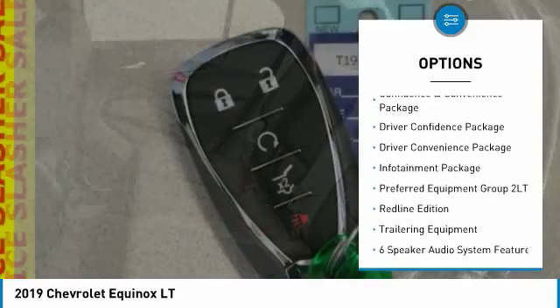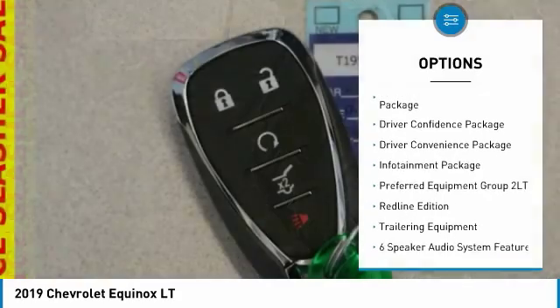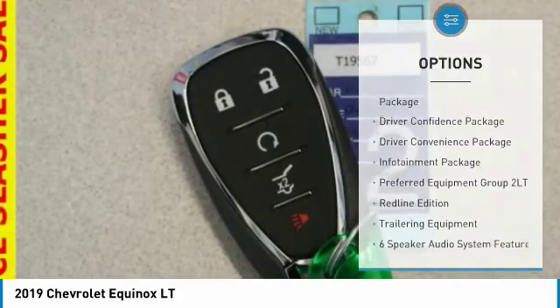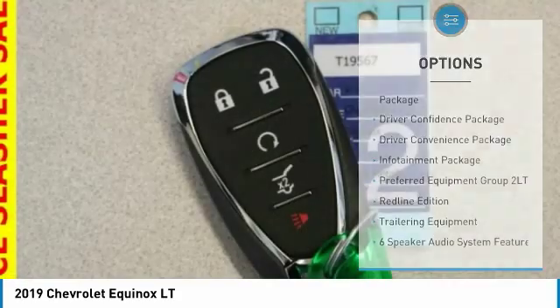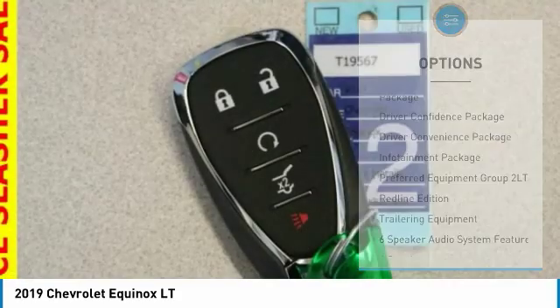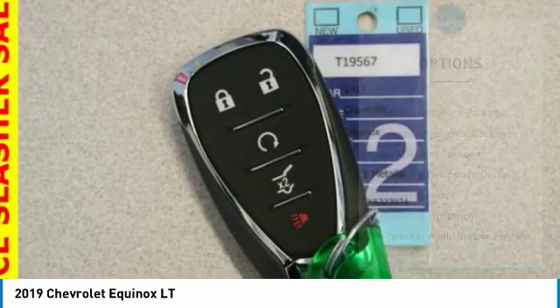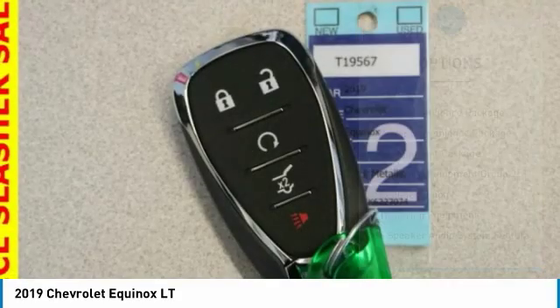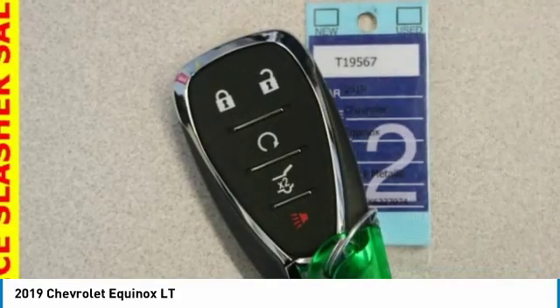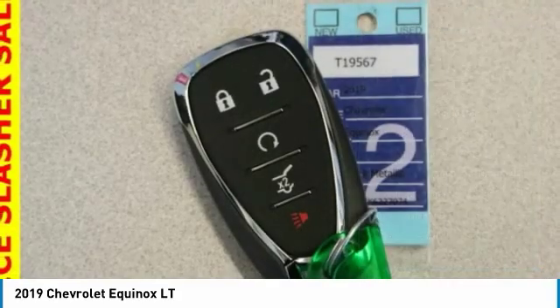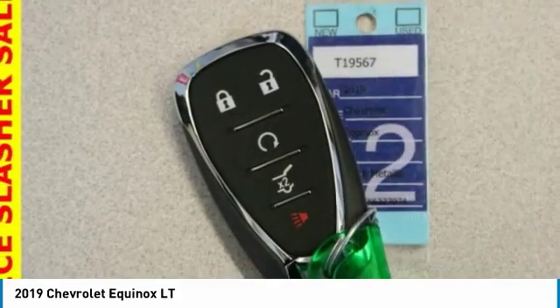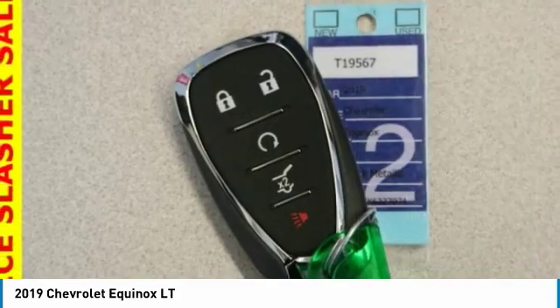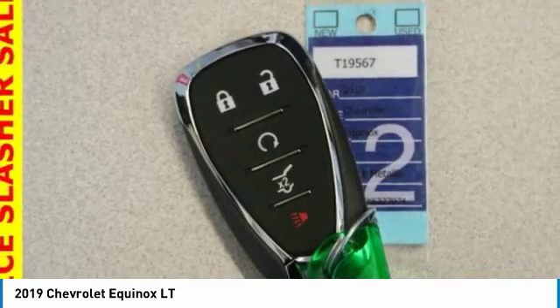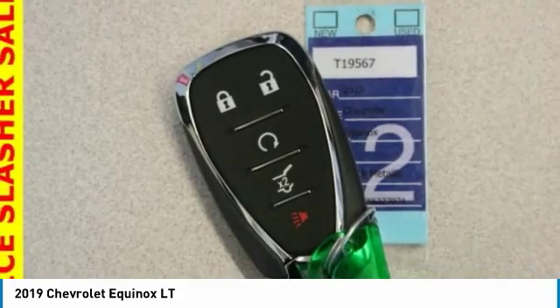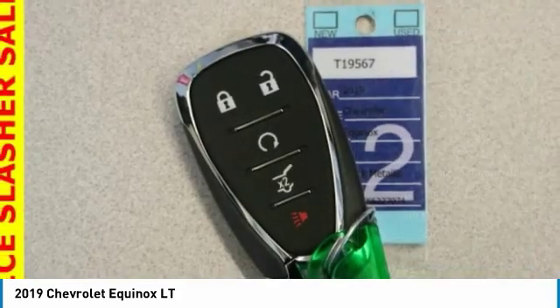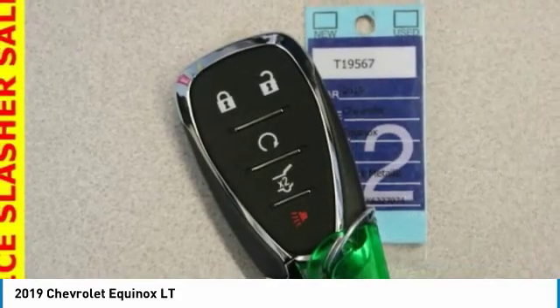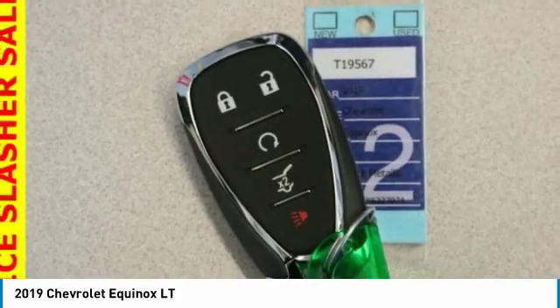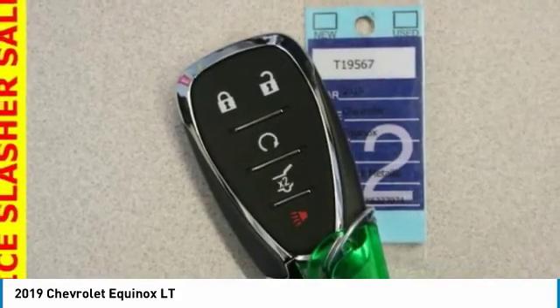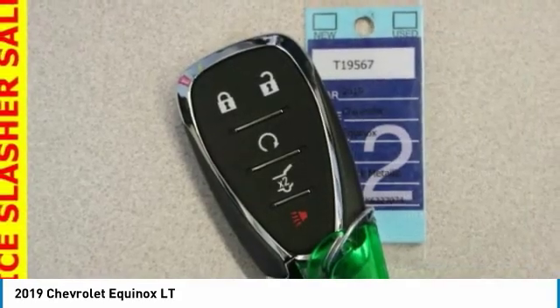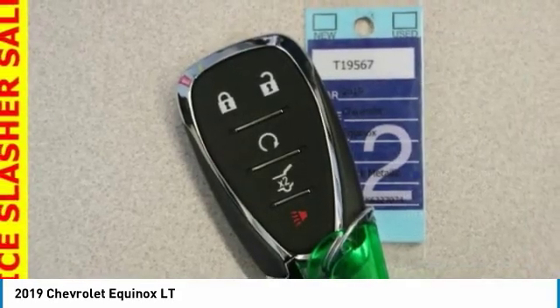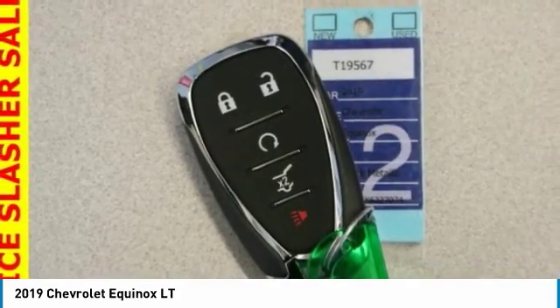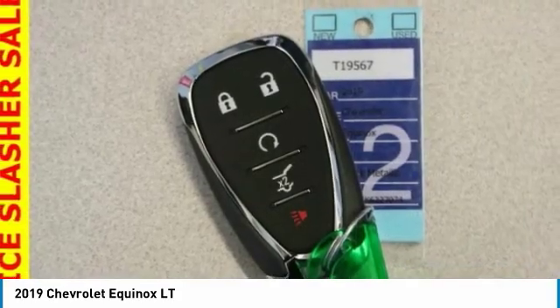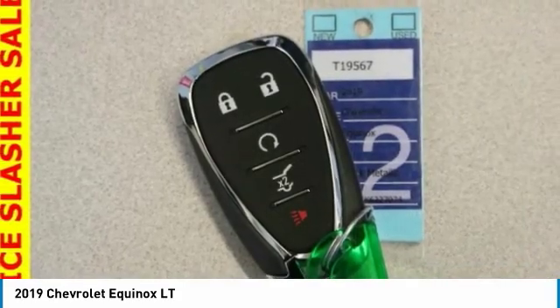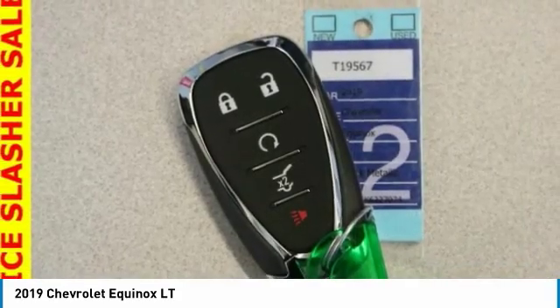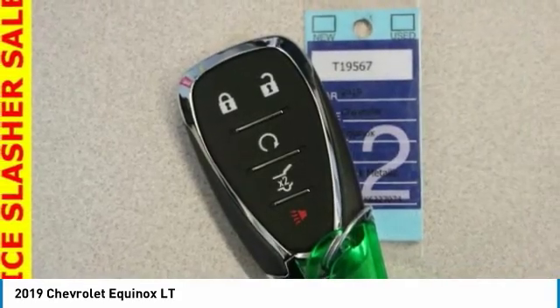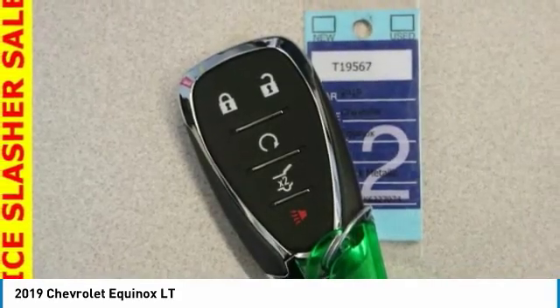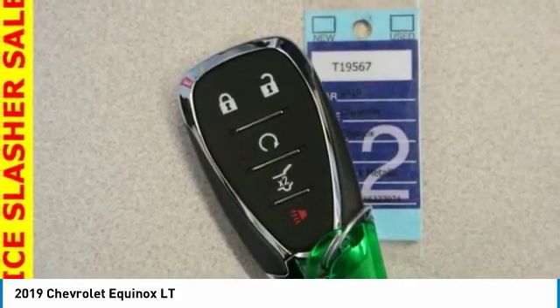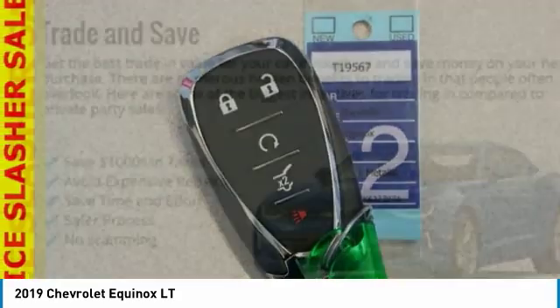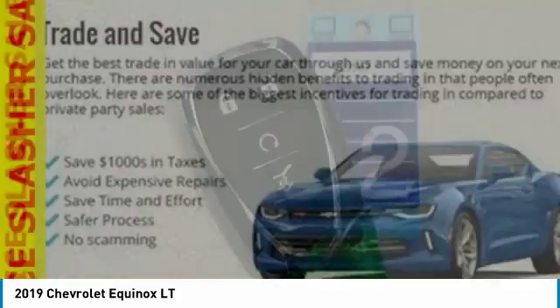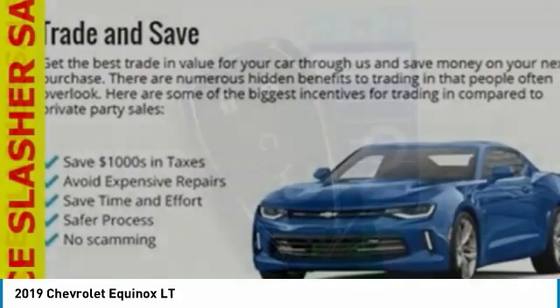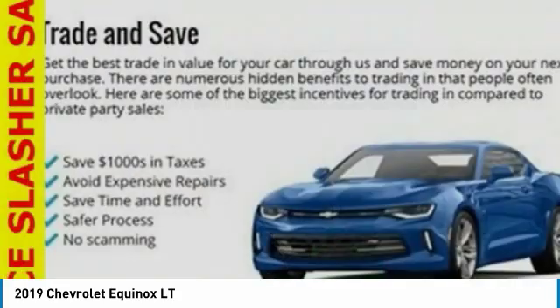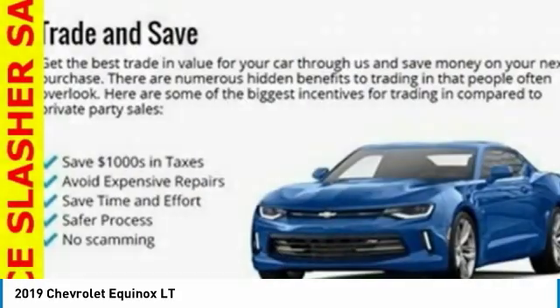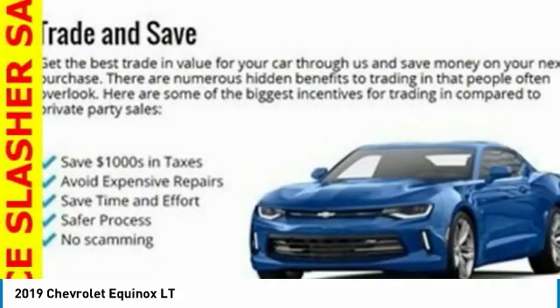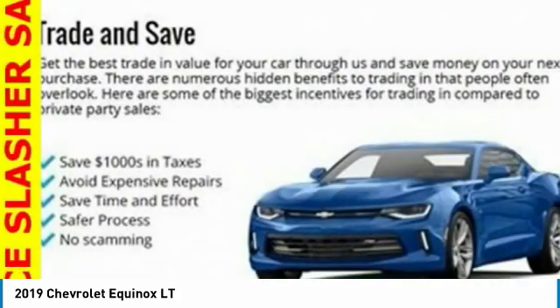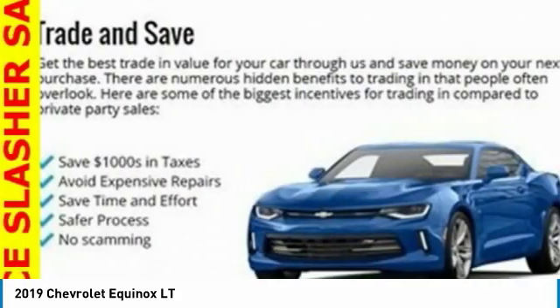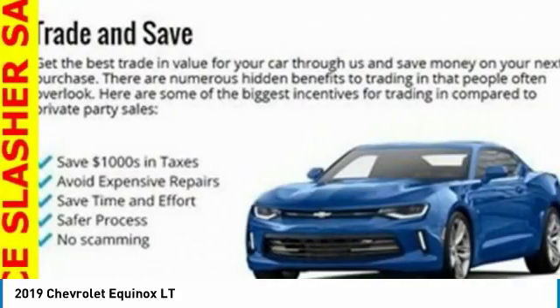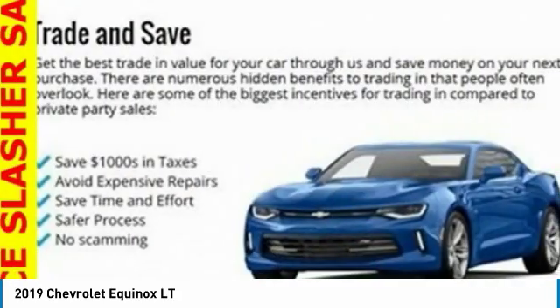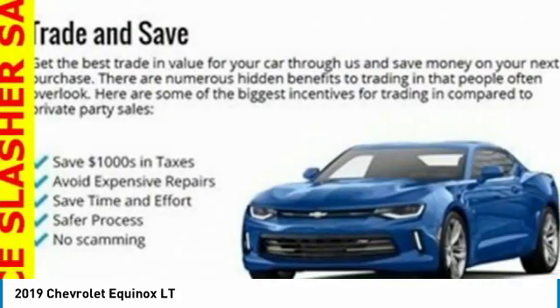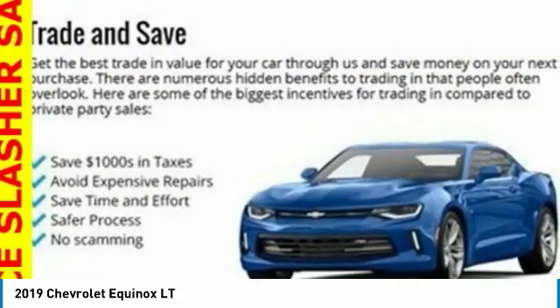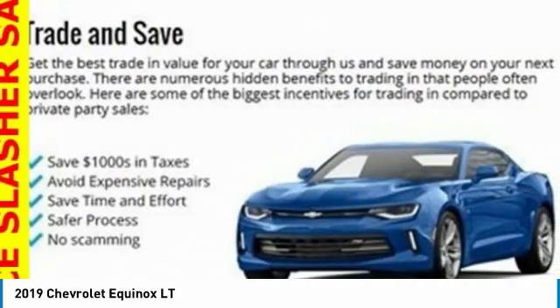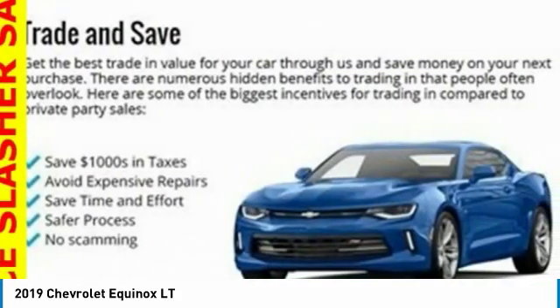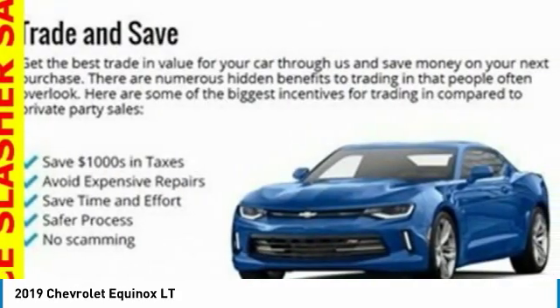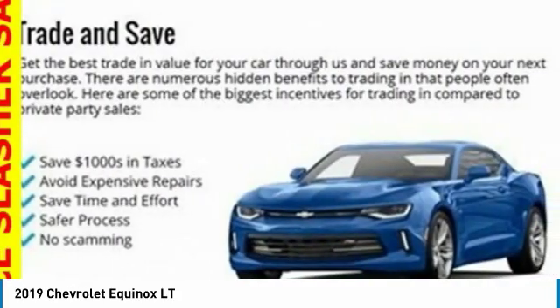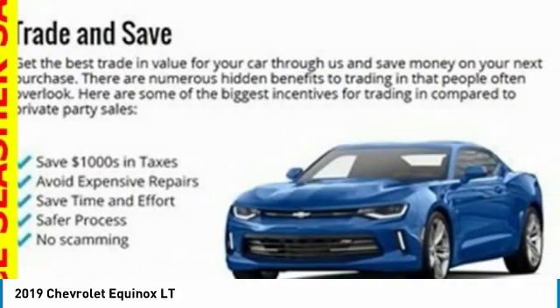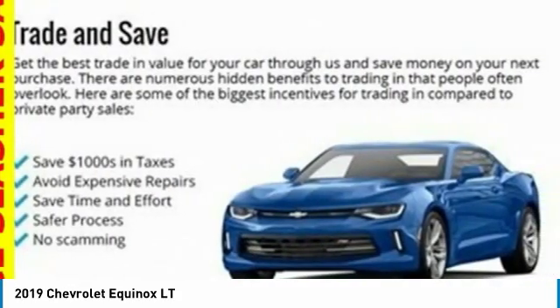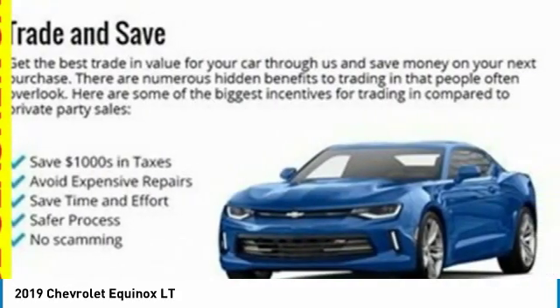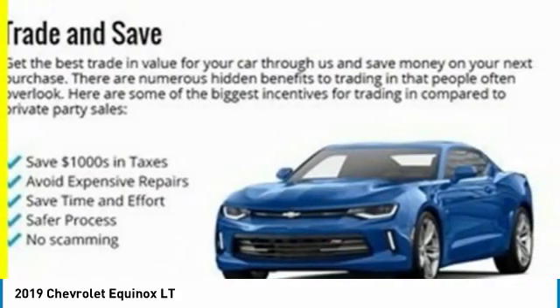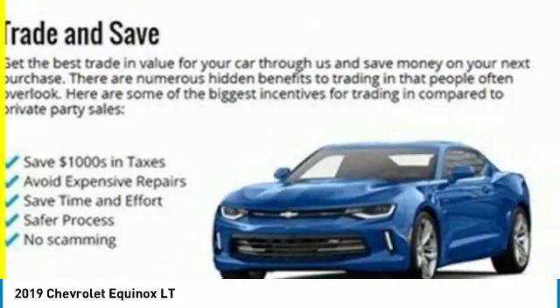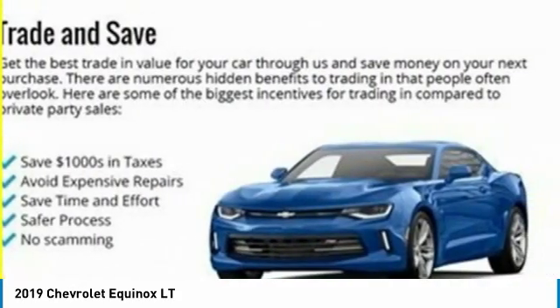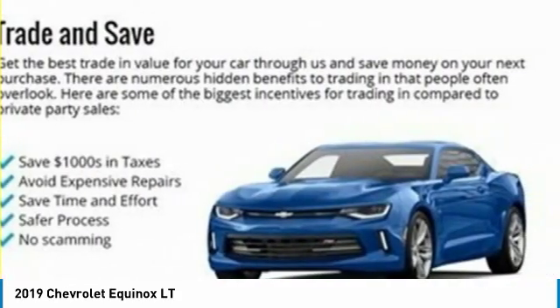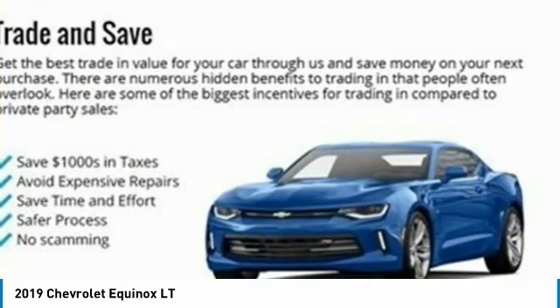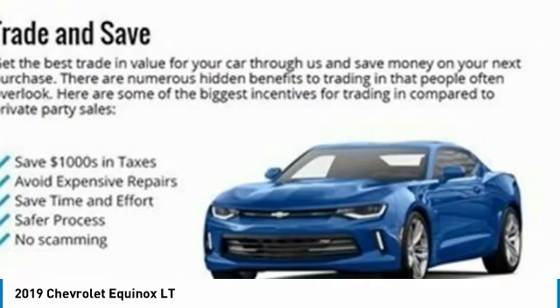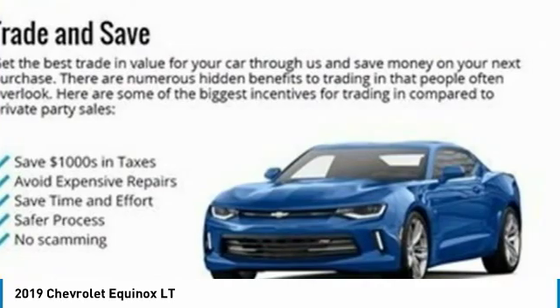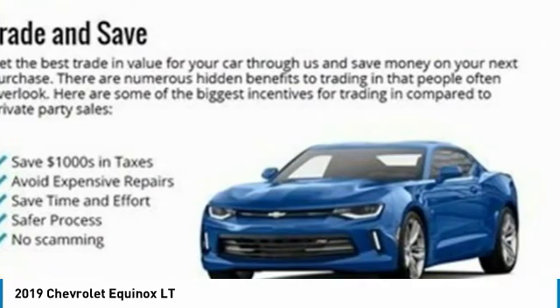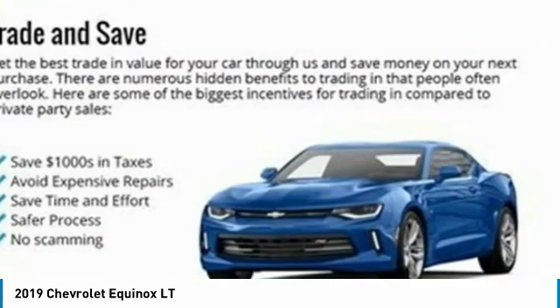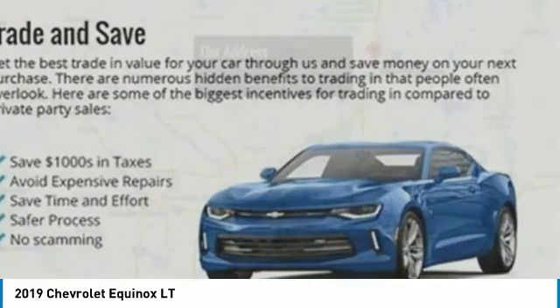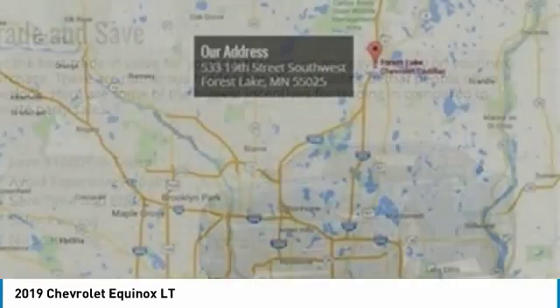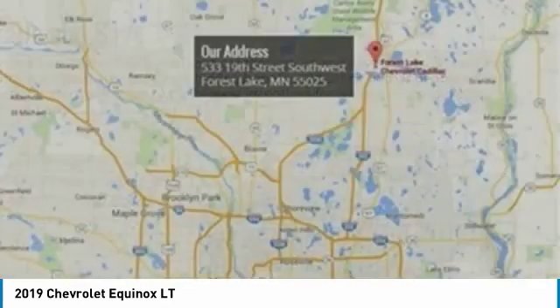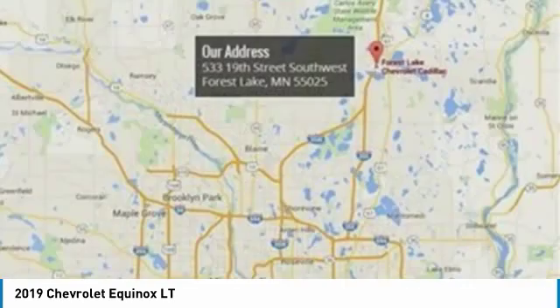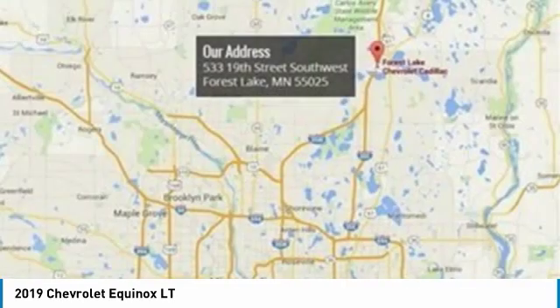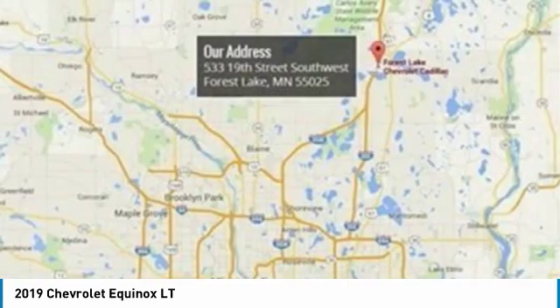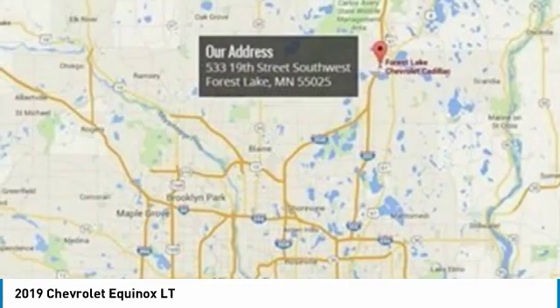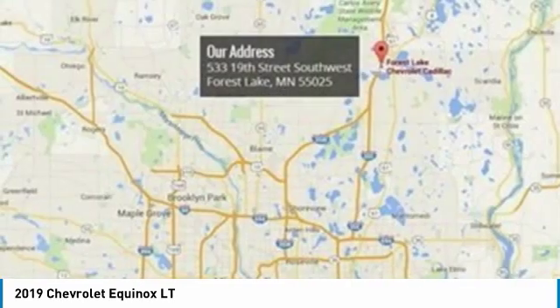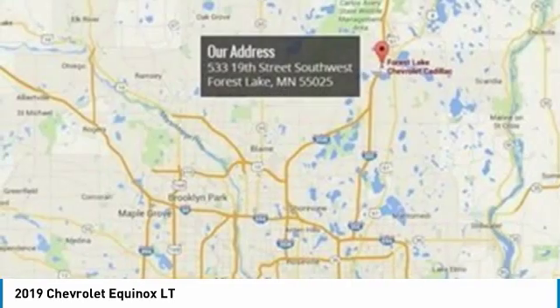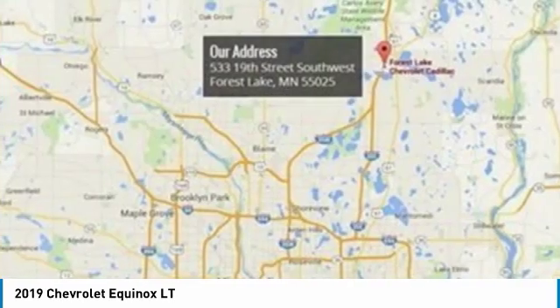Four-wheel disc brakes, rear window defroster, rear window wiper, security system. Come take a test drive today.